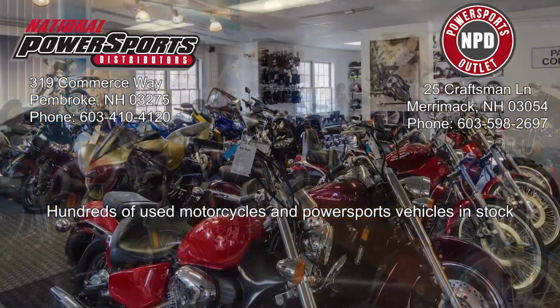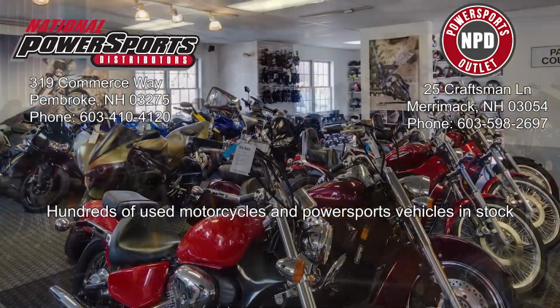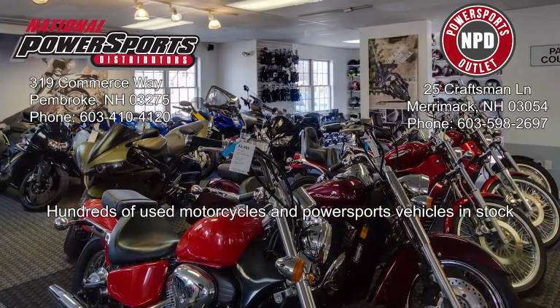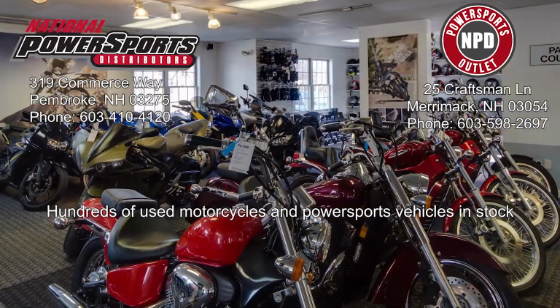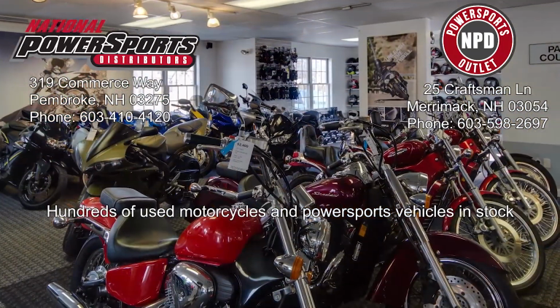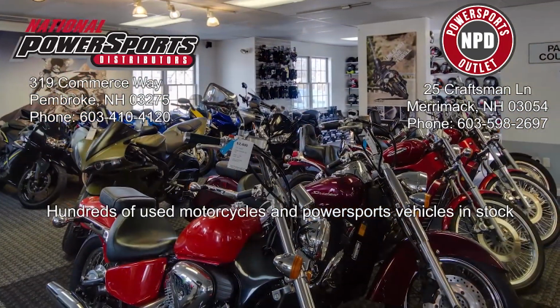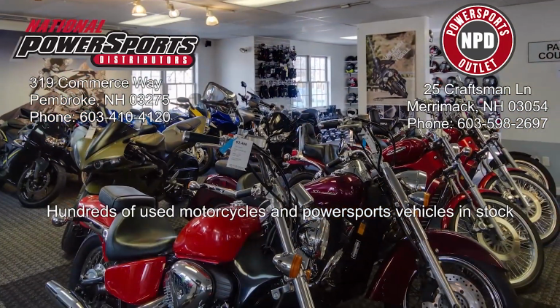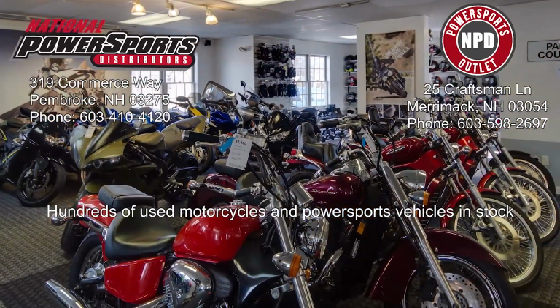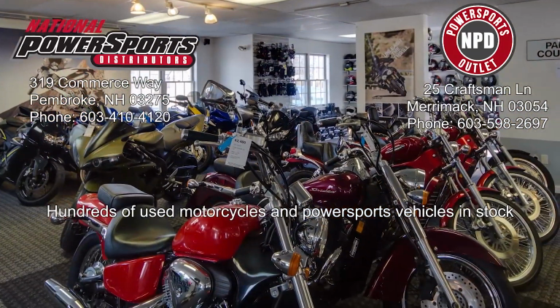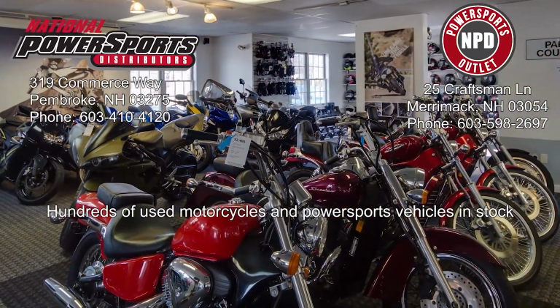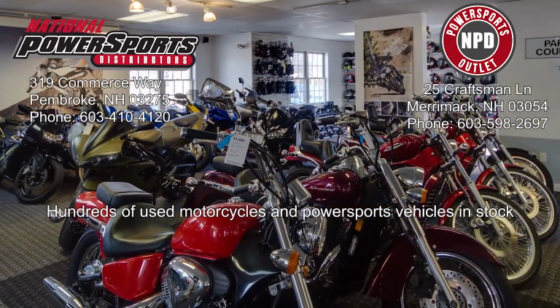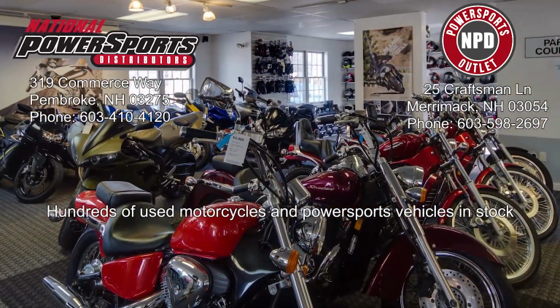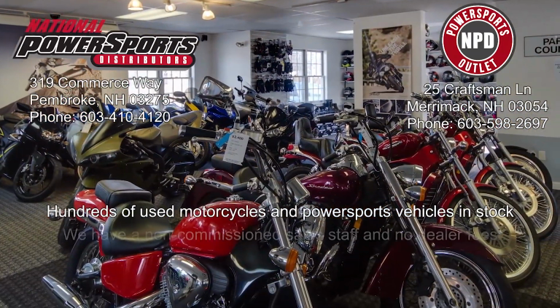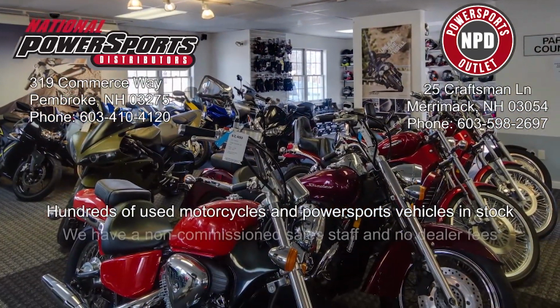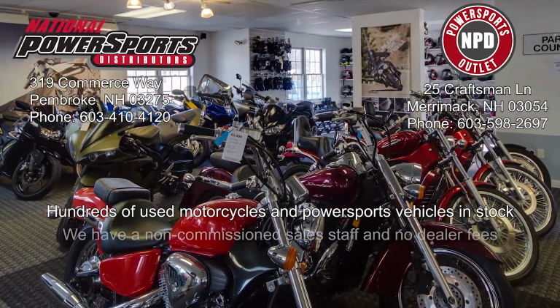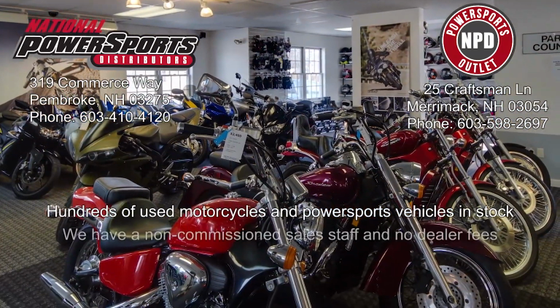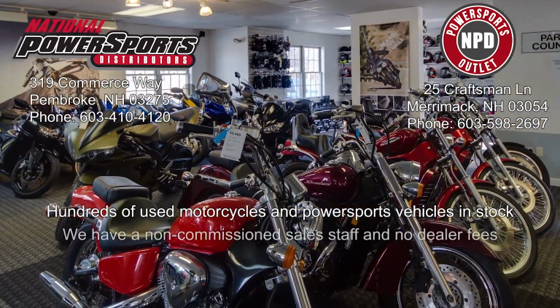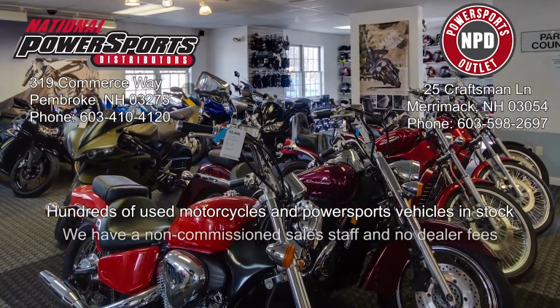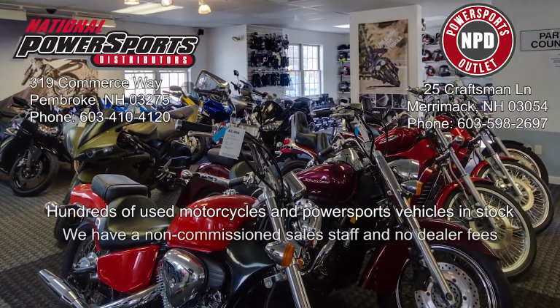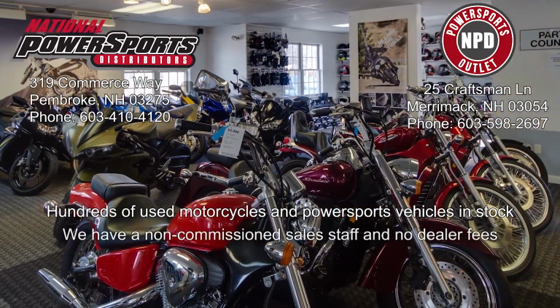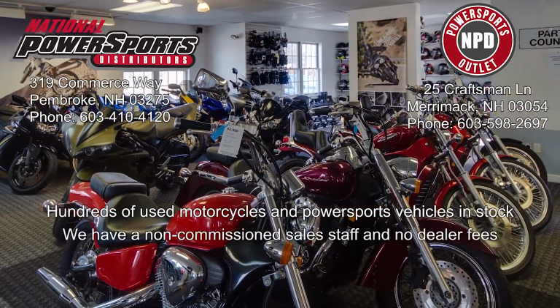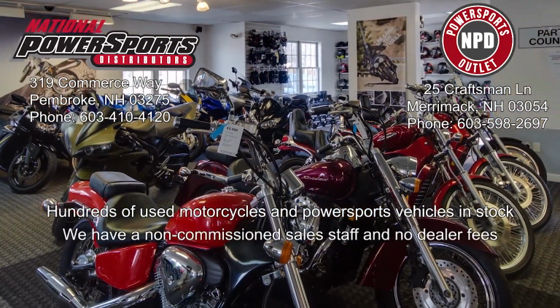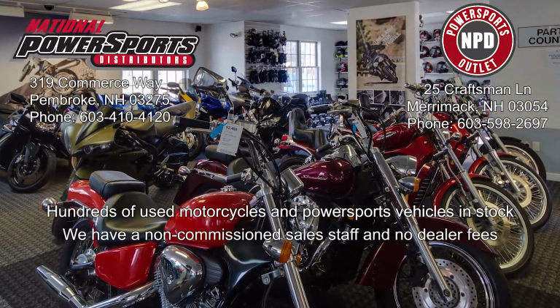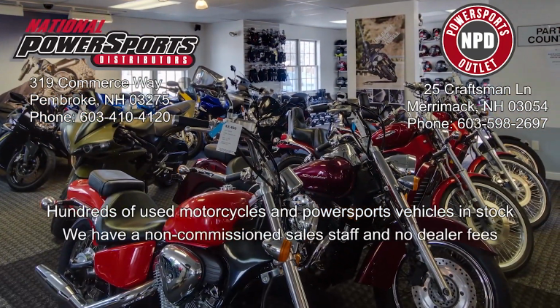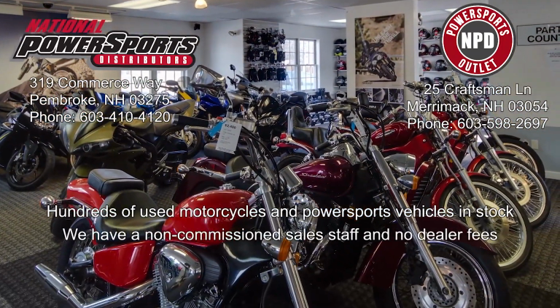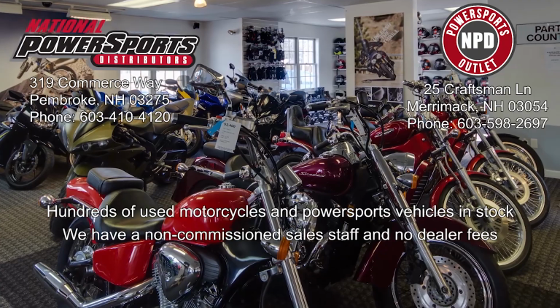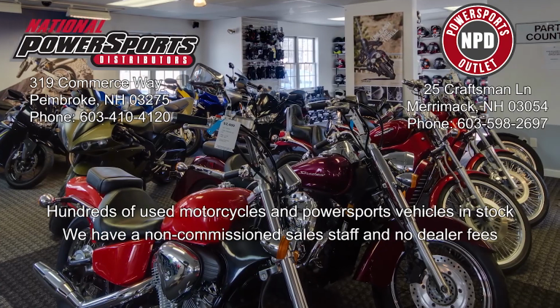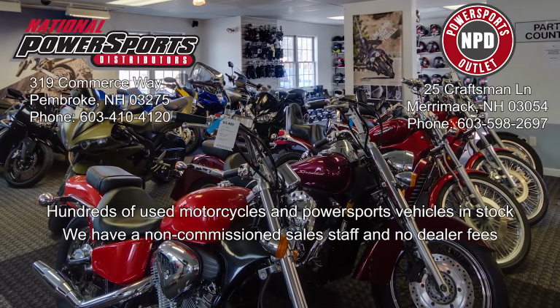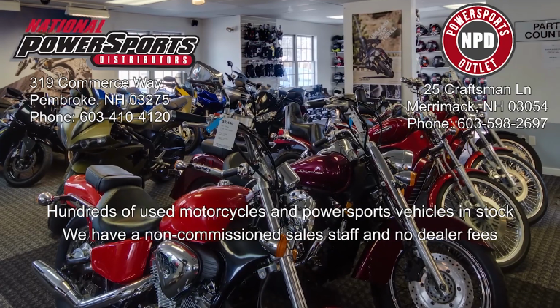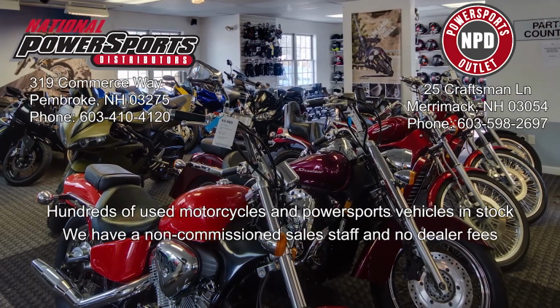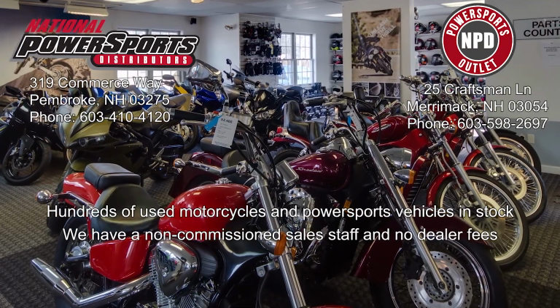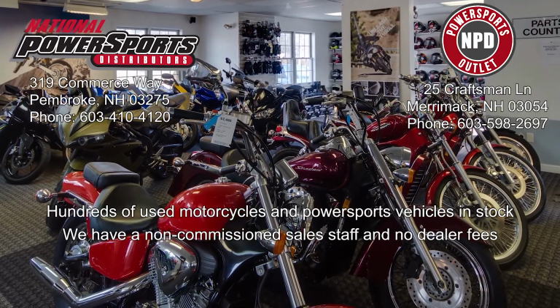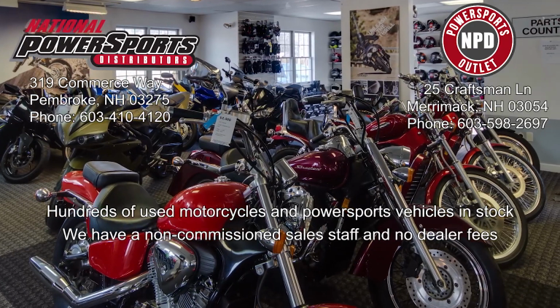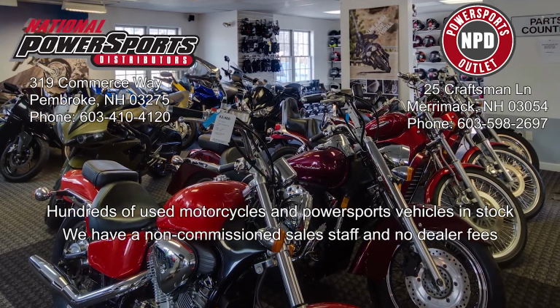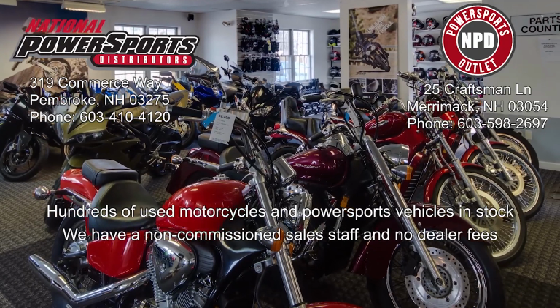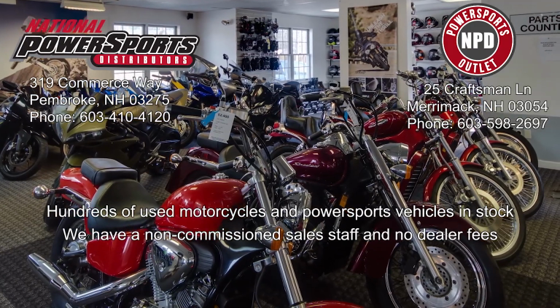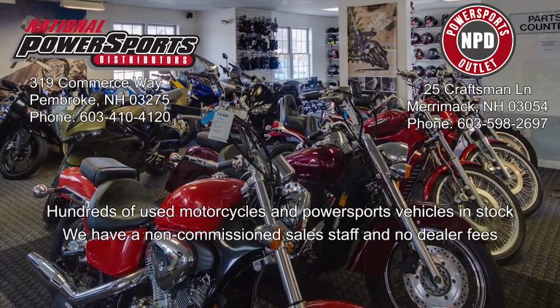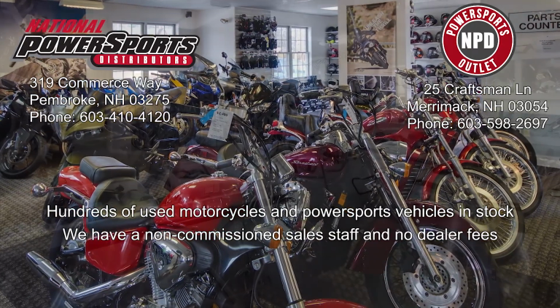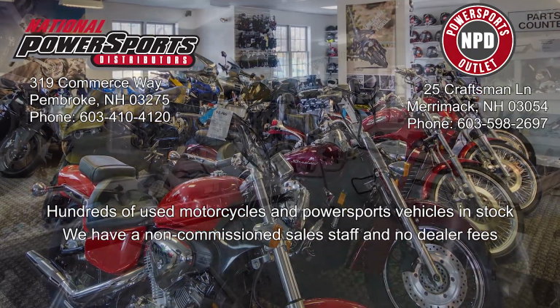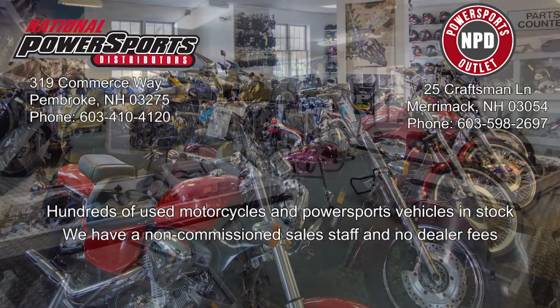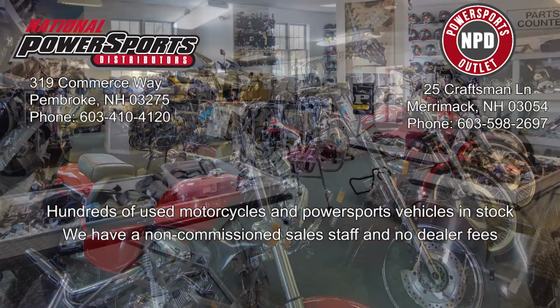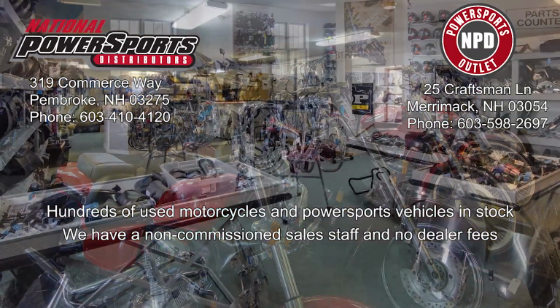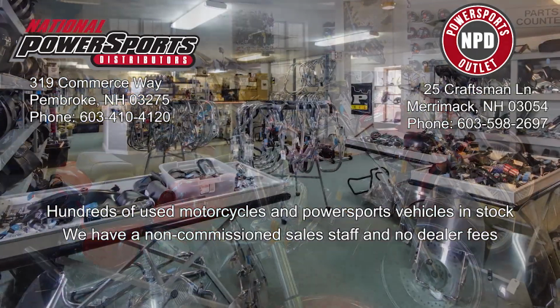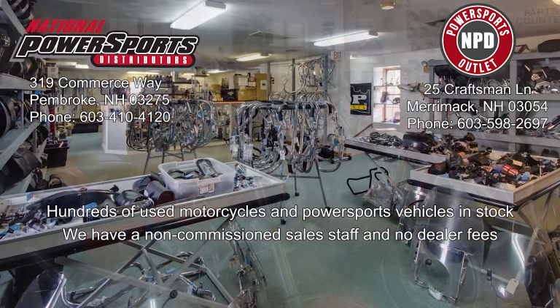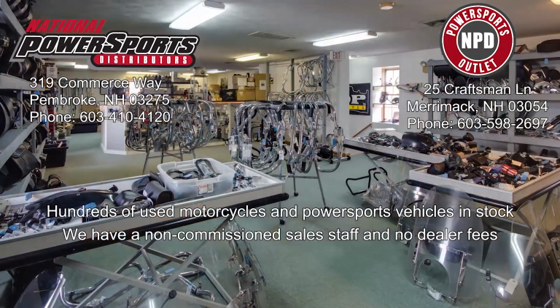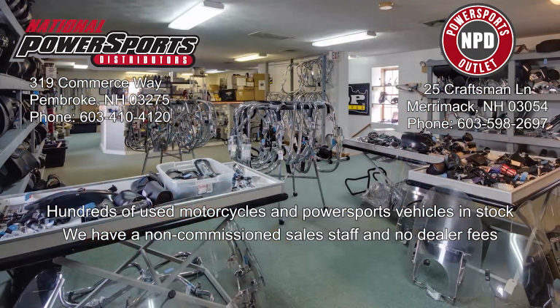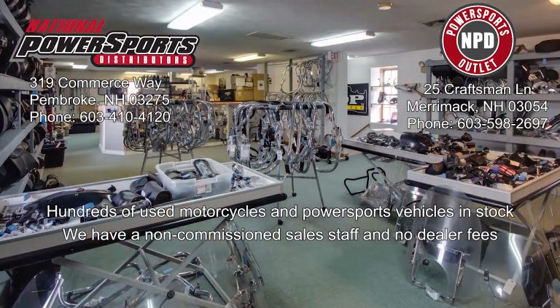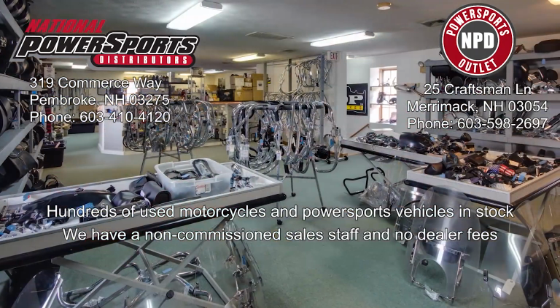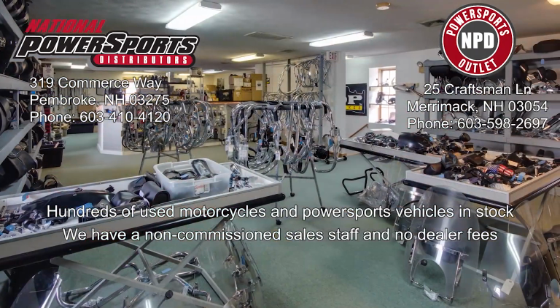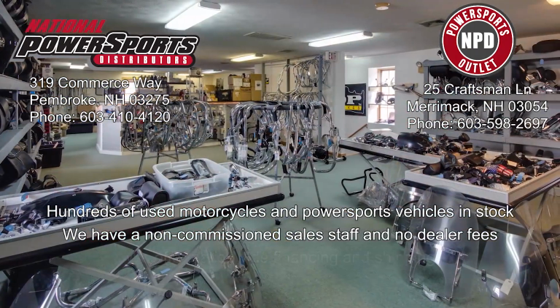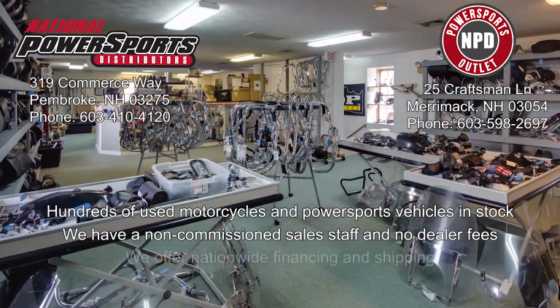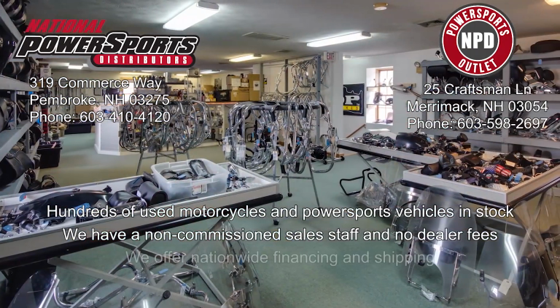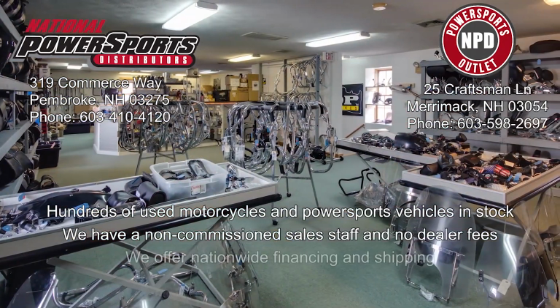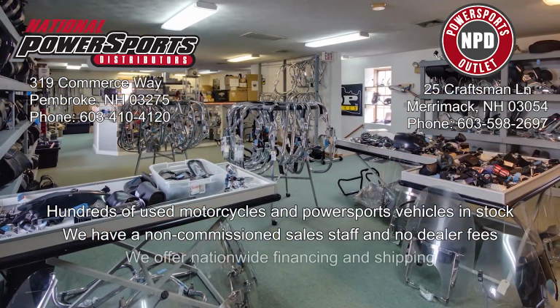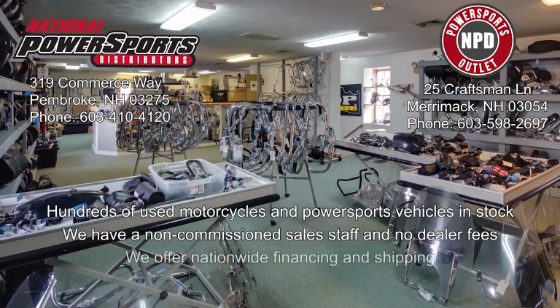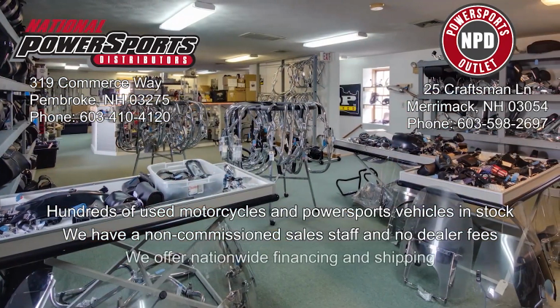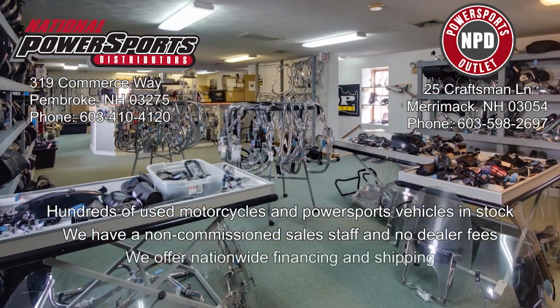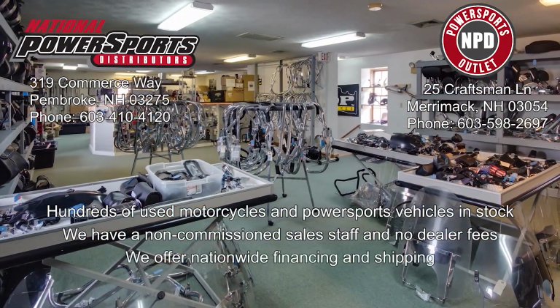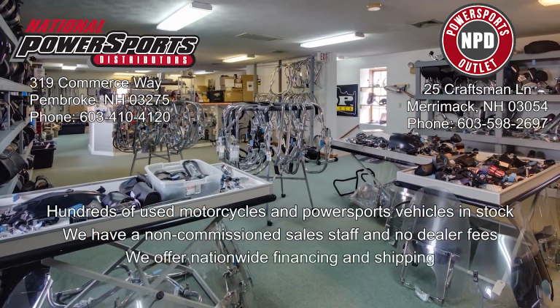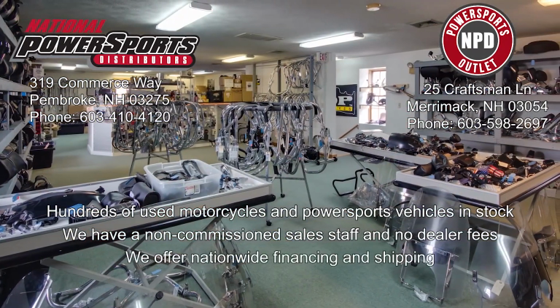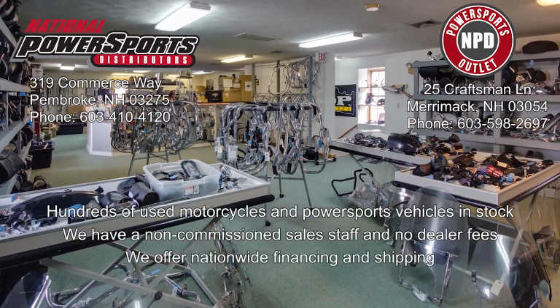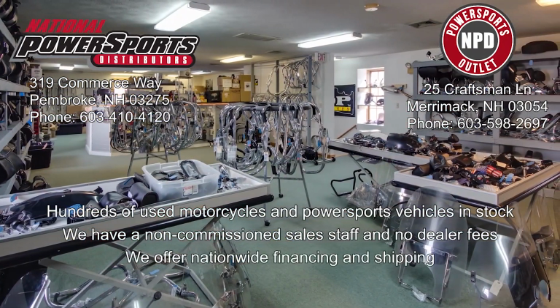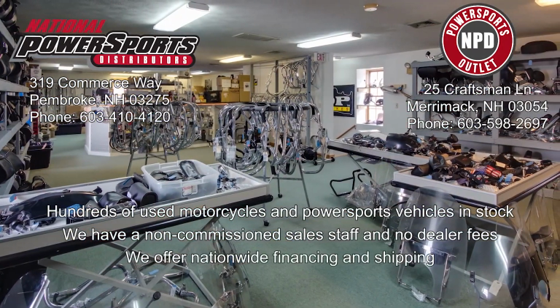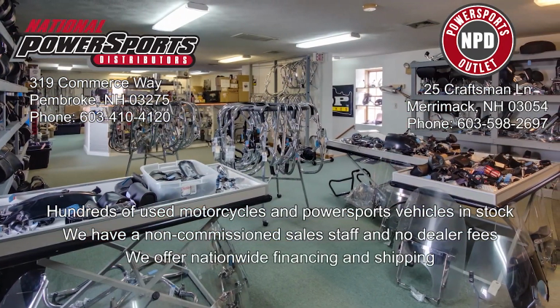We have also purchased a CycleCheck Vehicle History Report. You can view this report by clicking on the link on the right side of the video. We'll see you in the next video.